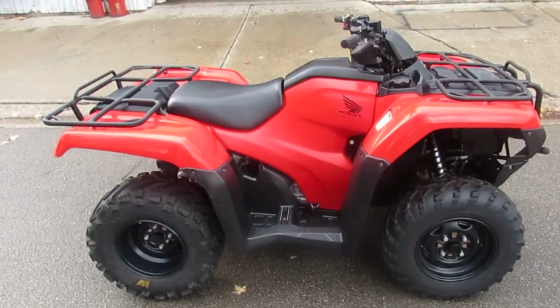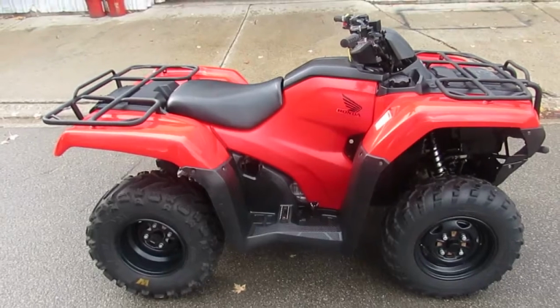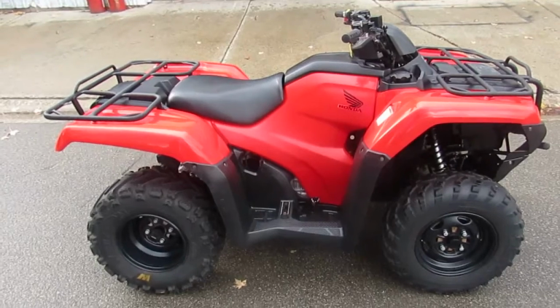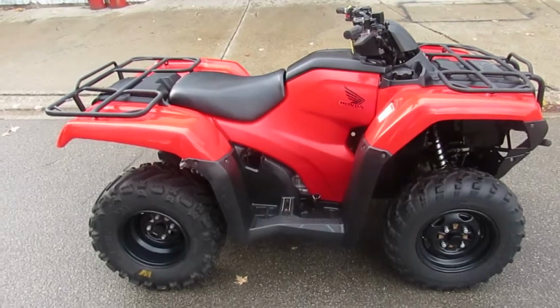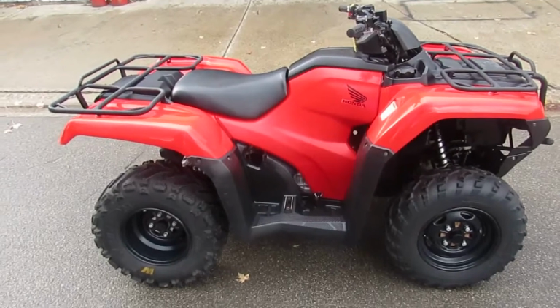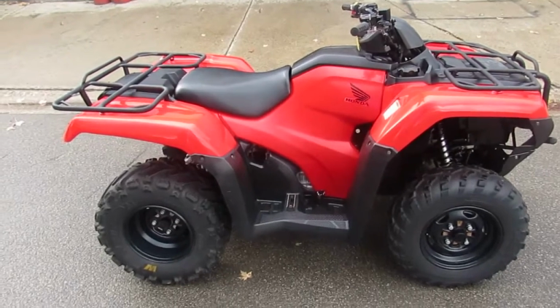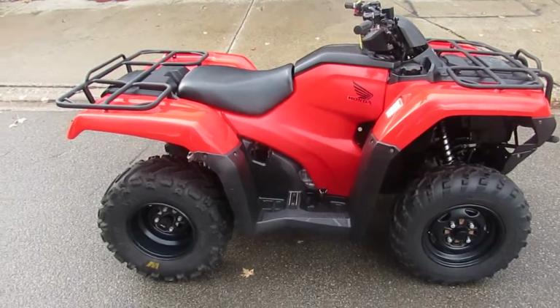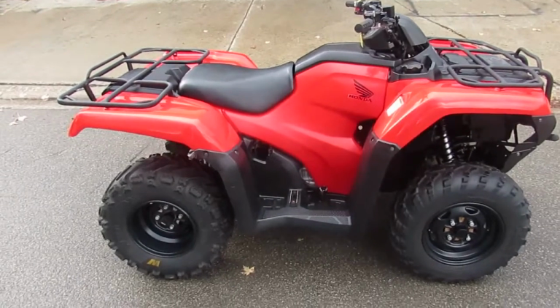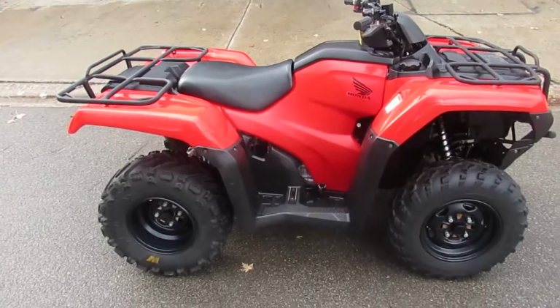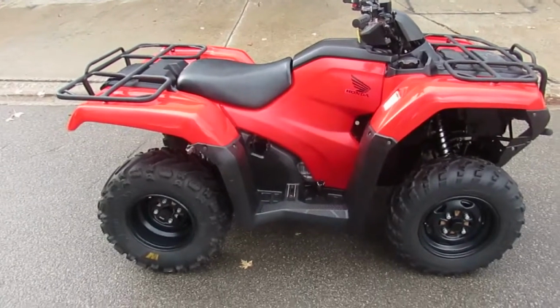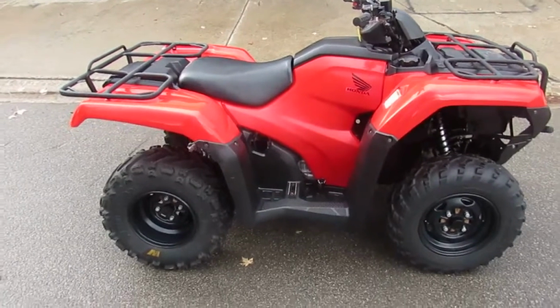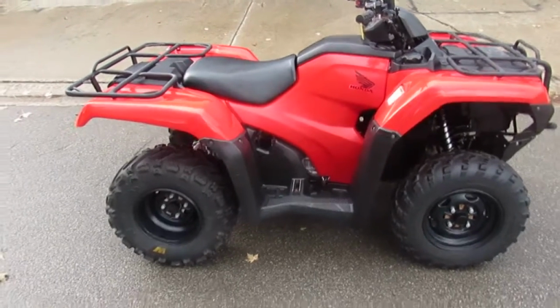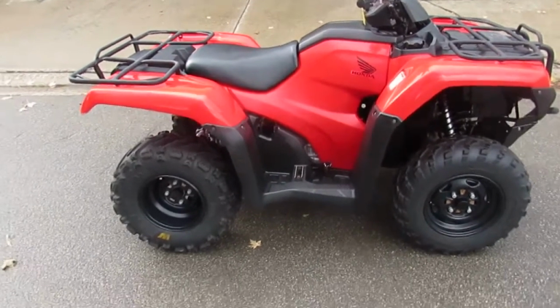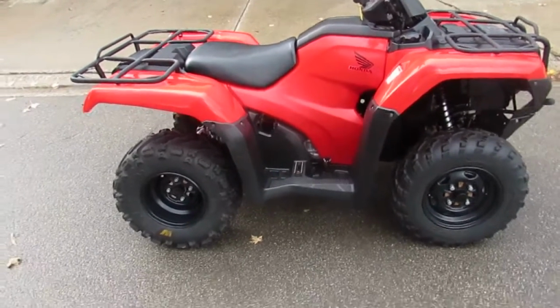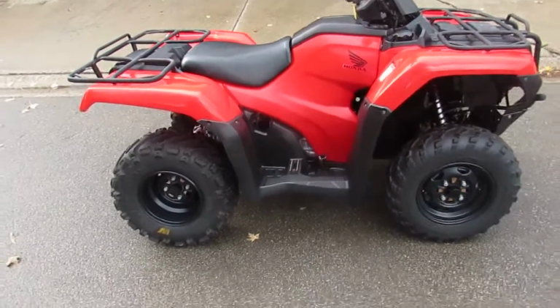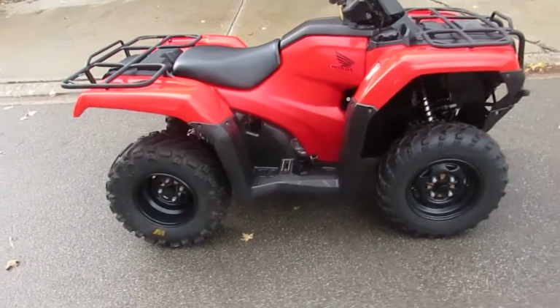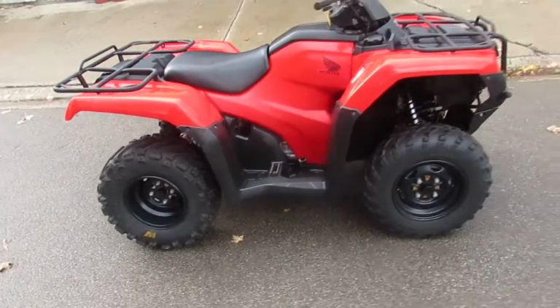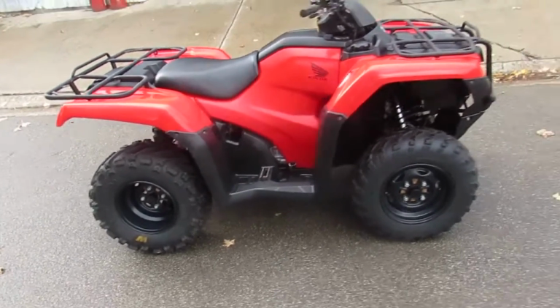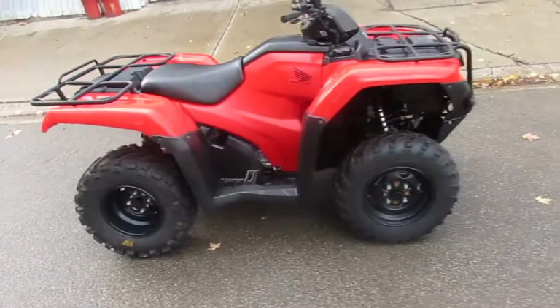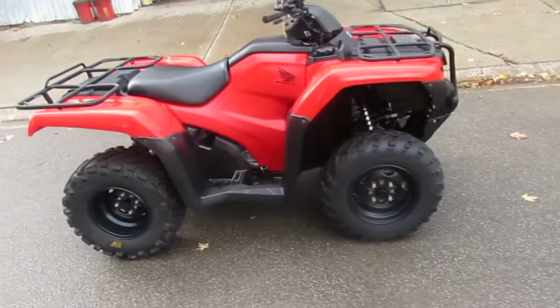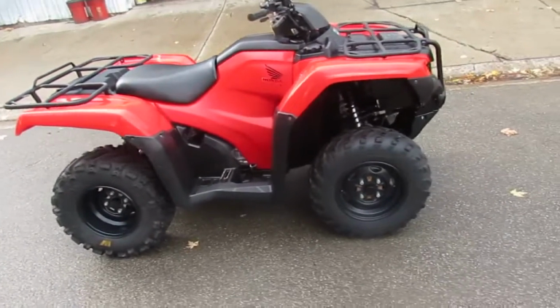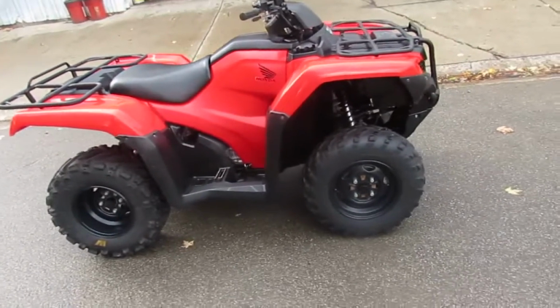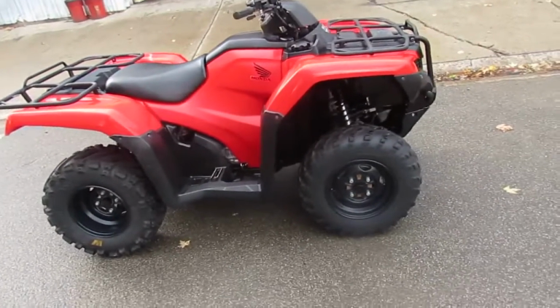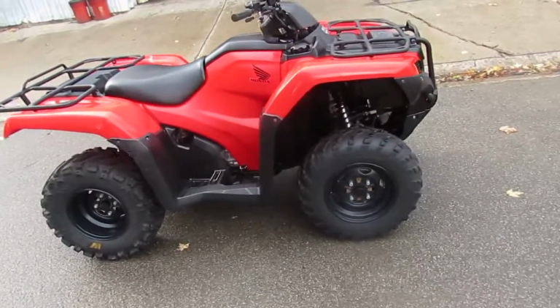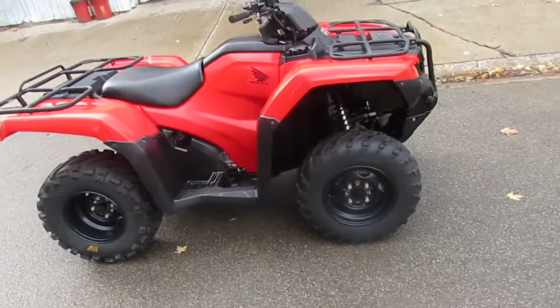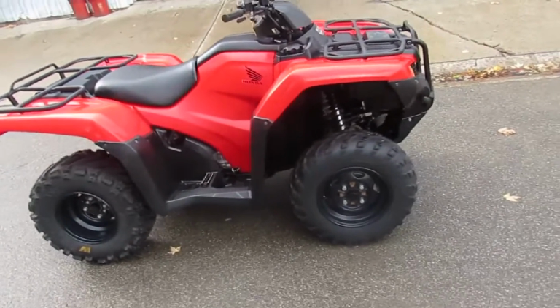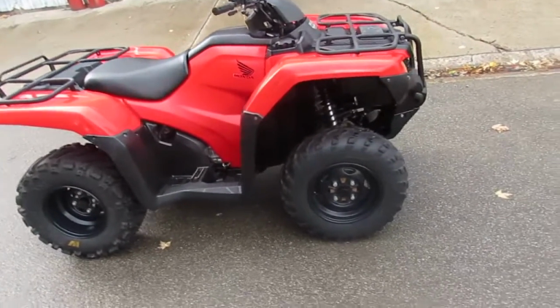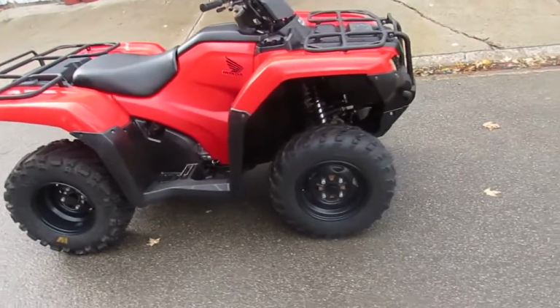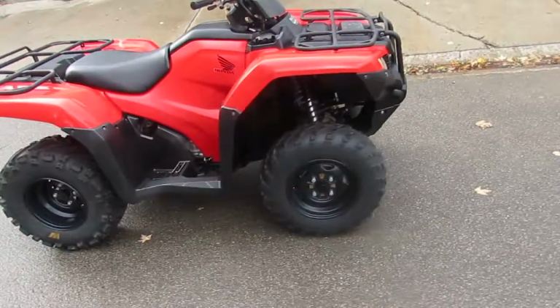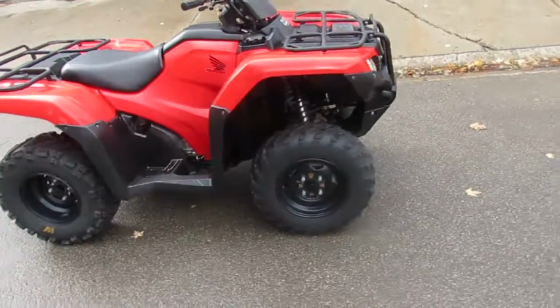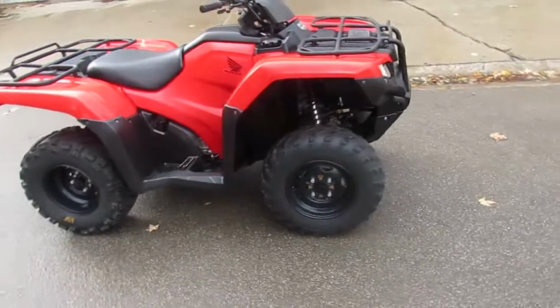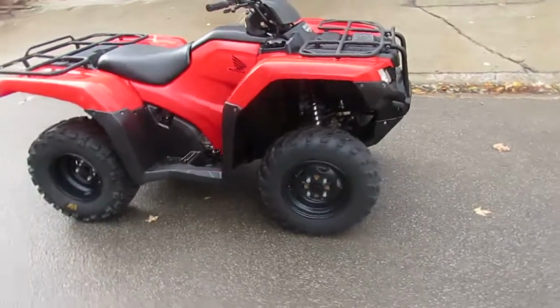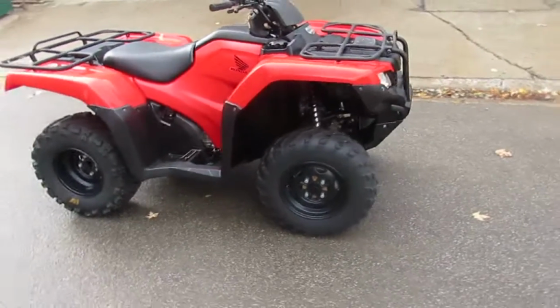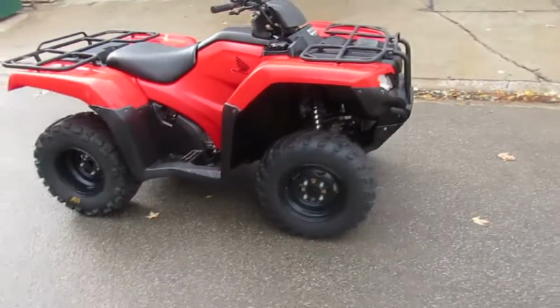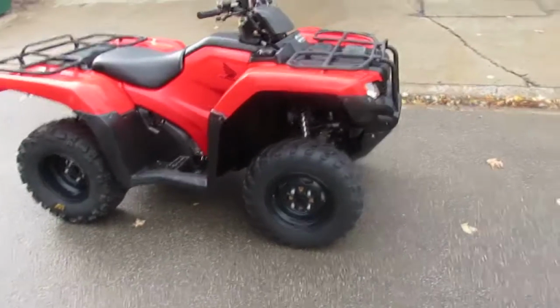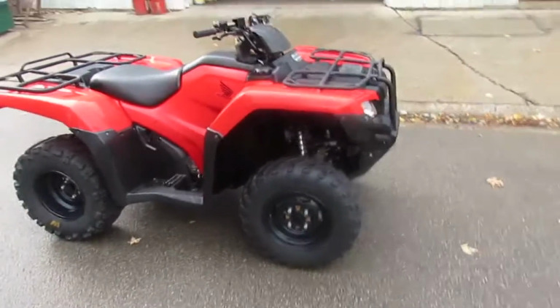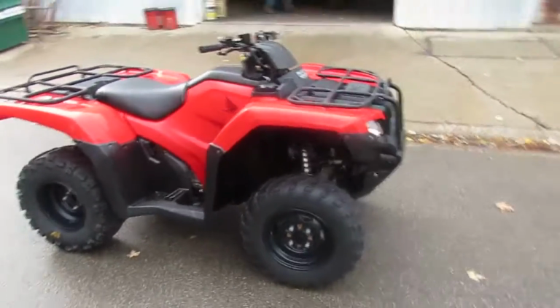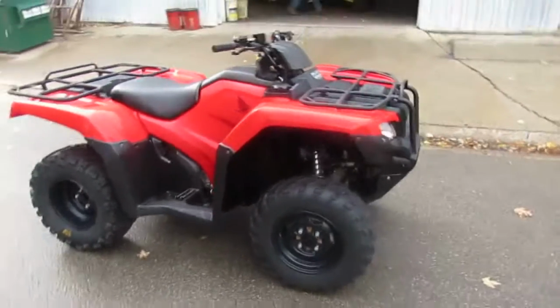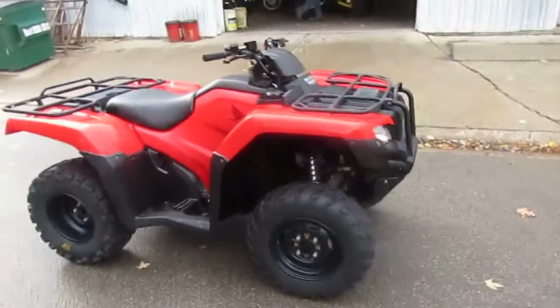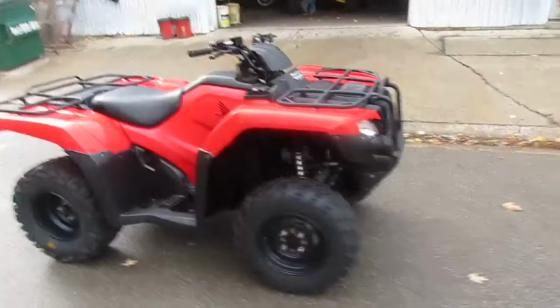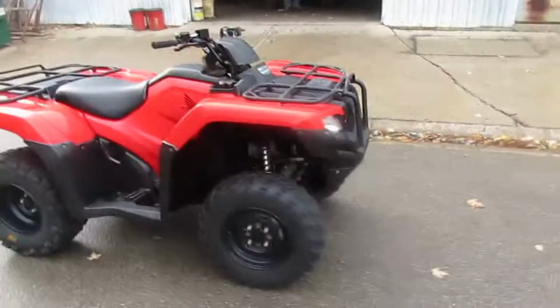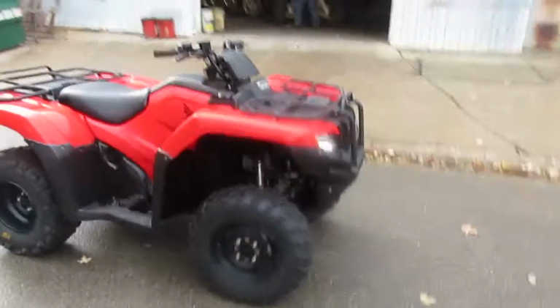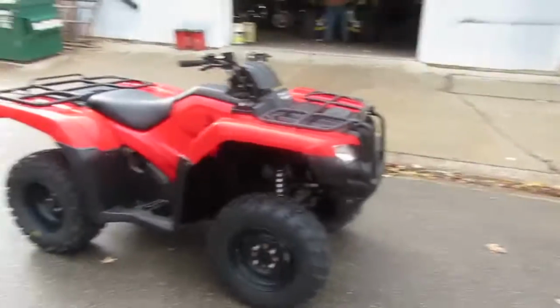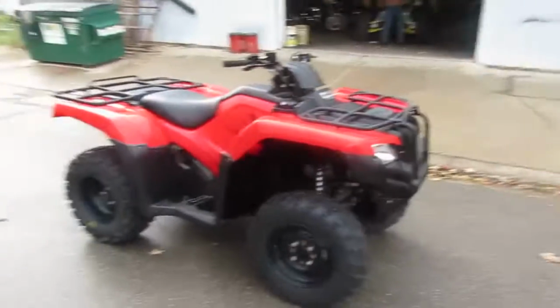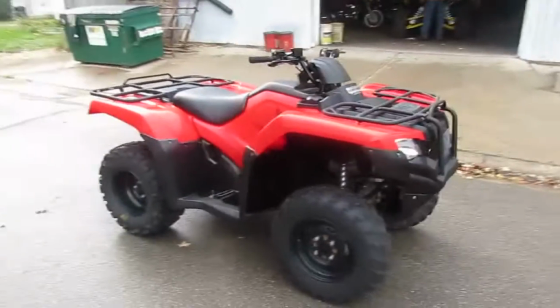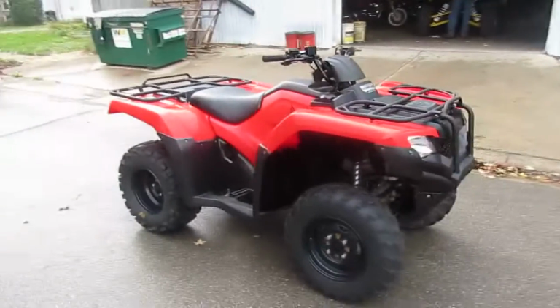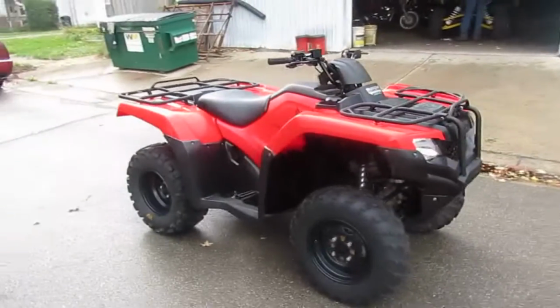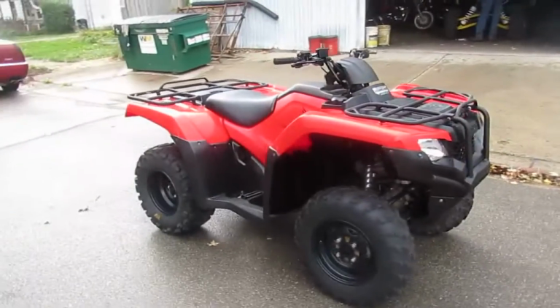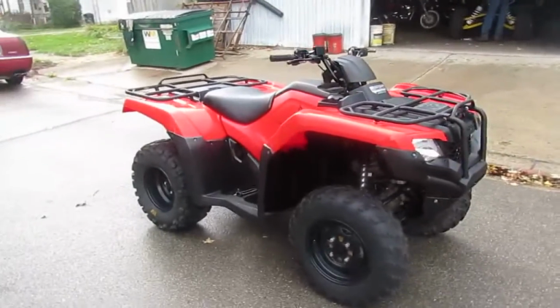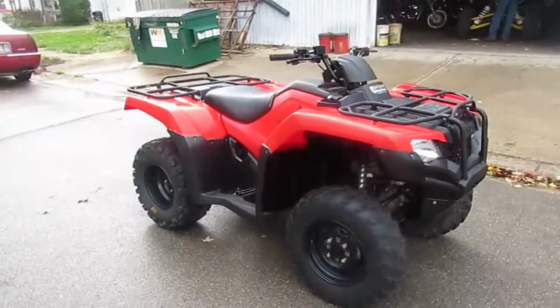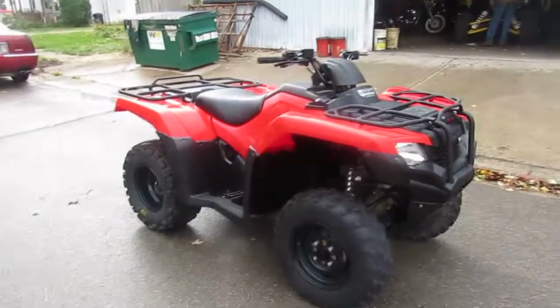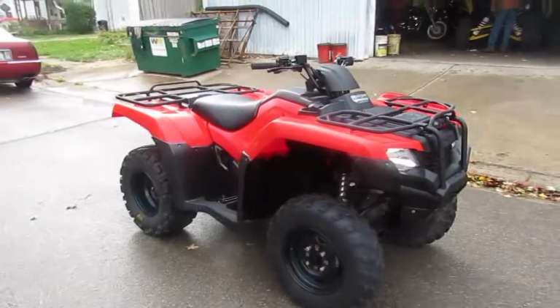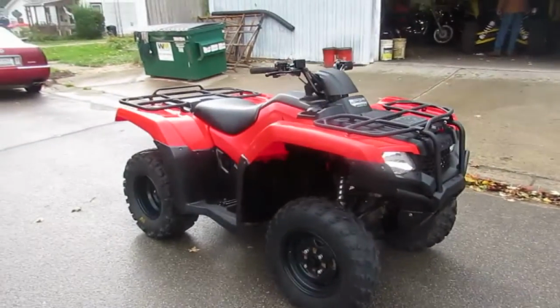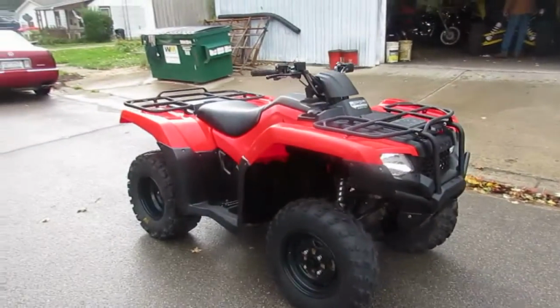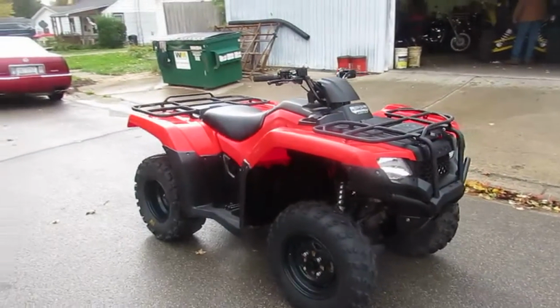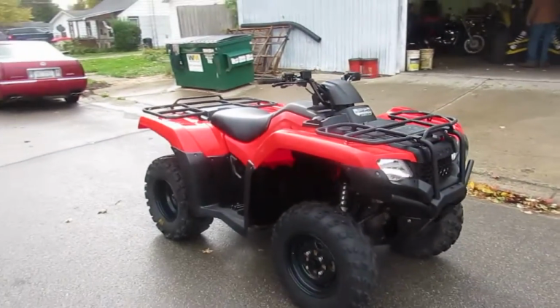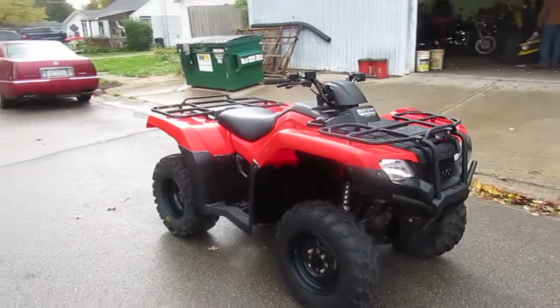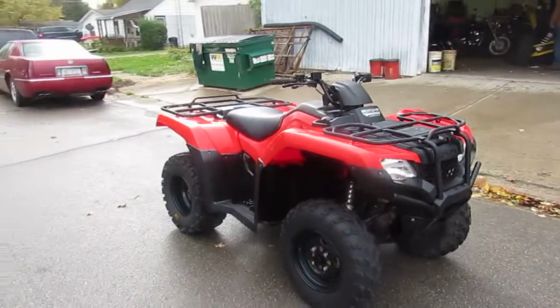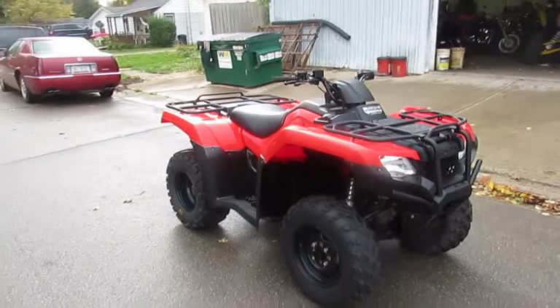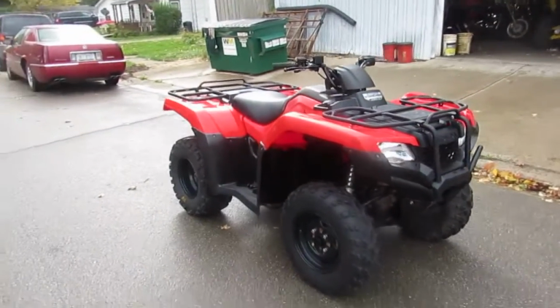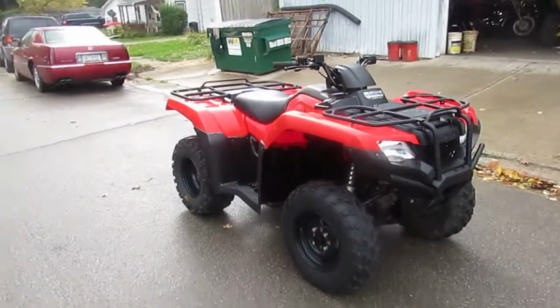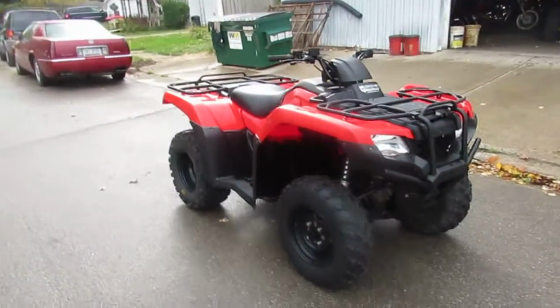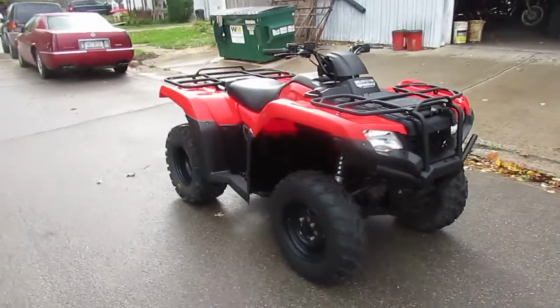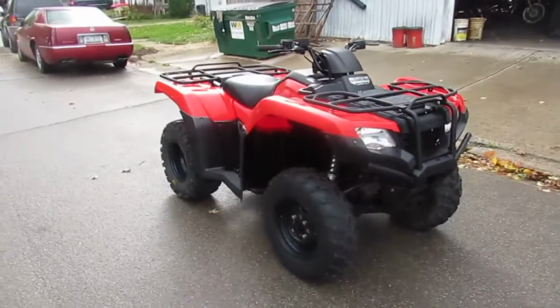Hey guys, it's fall time here at Approval Power Sports. Hunting season's right around the corner. Won't be long, we'll be ice fishing, so we're doing some videos on our ATVs.